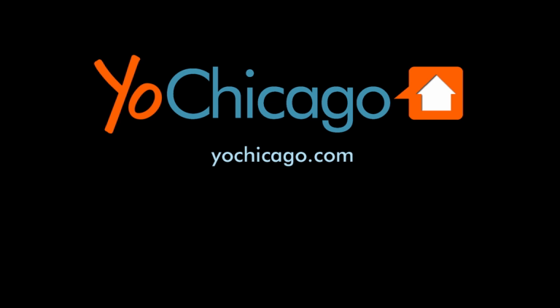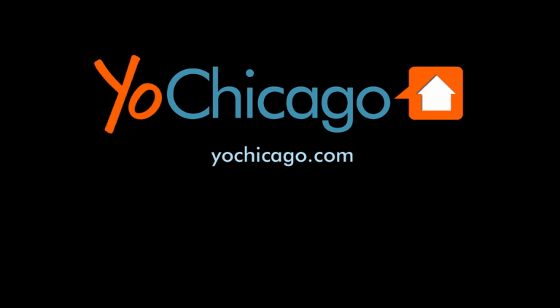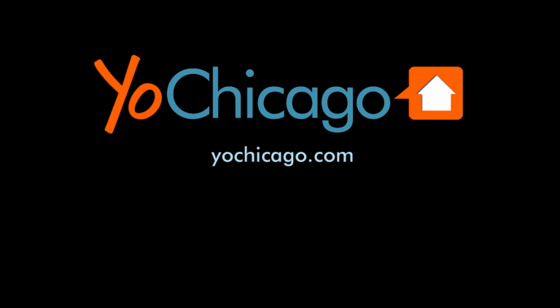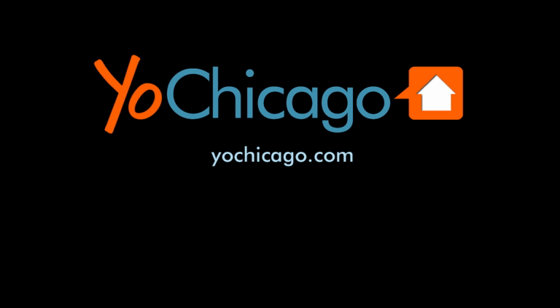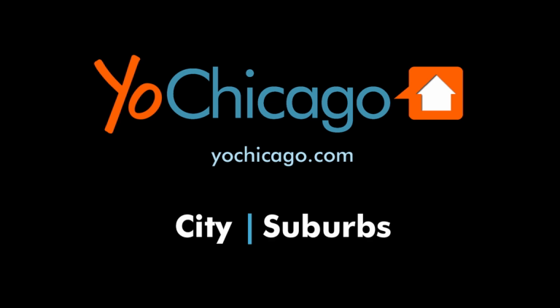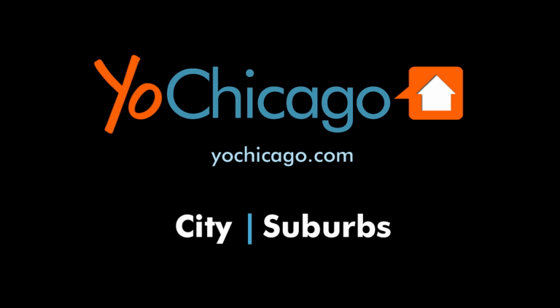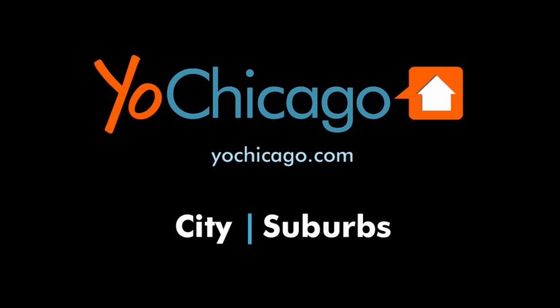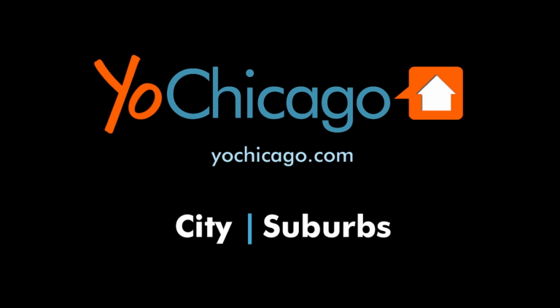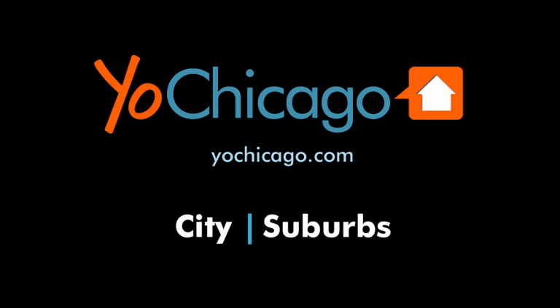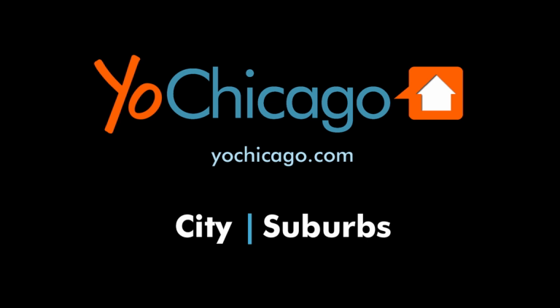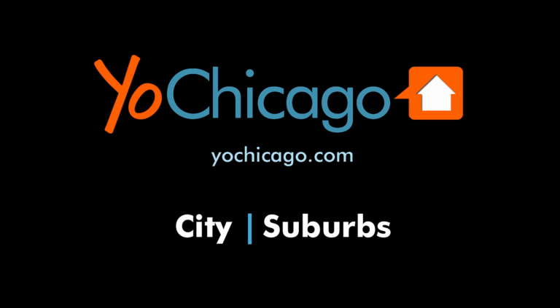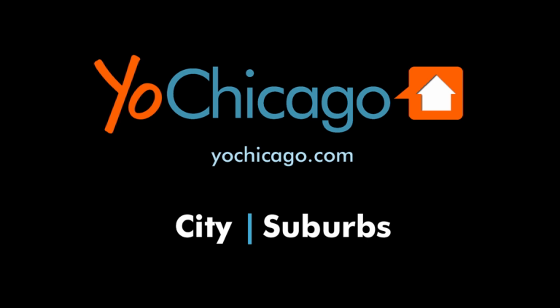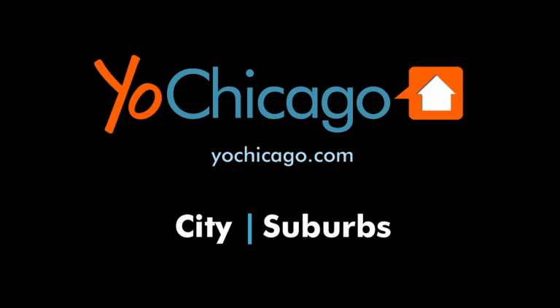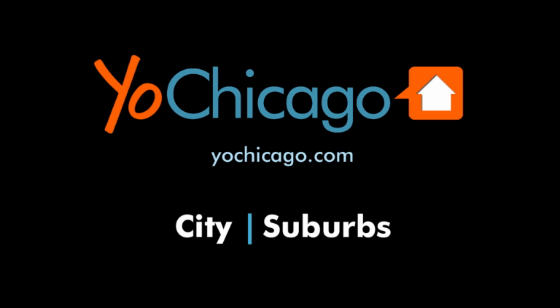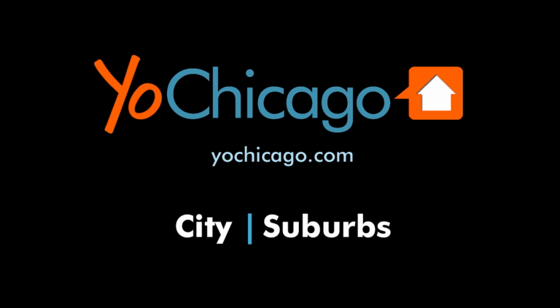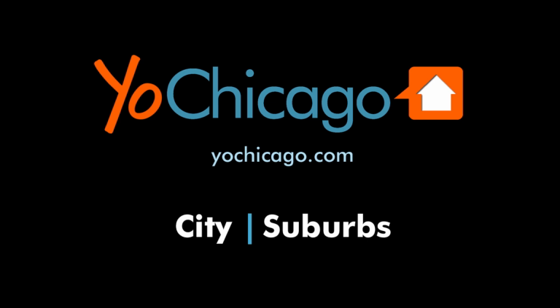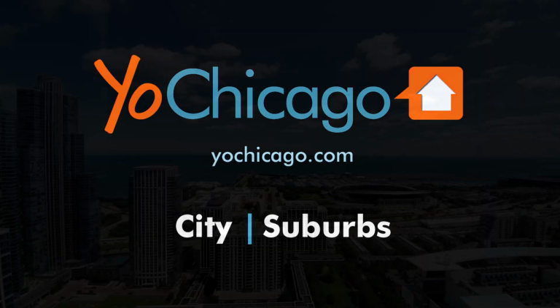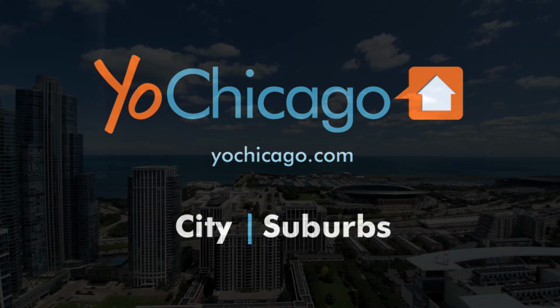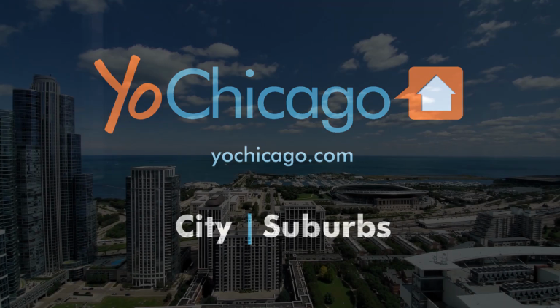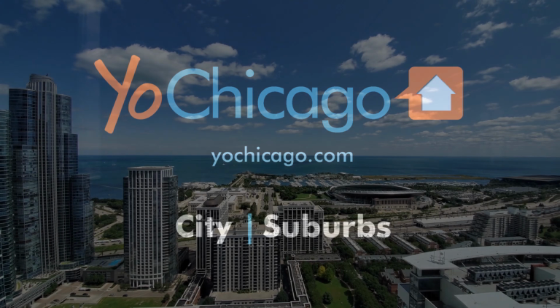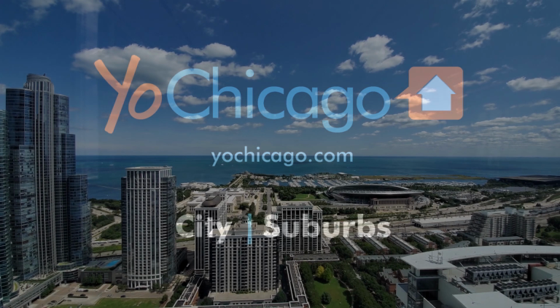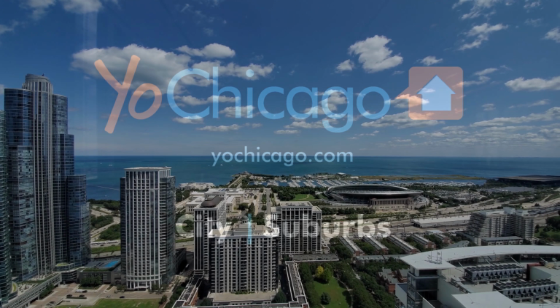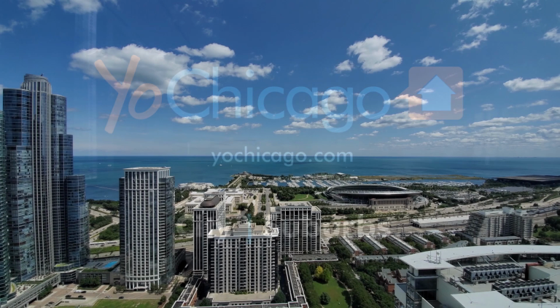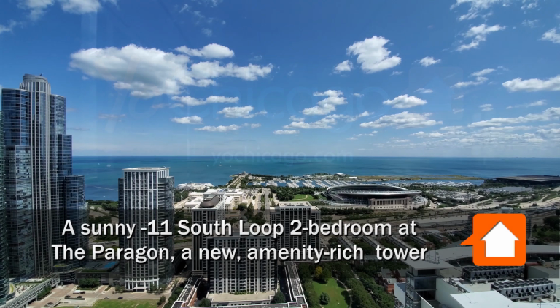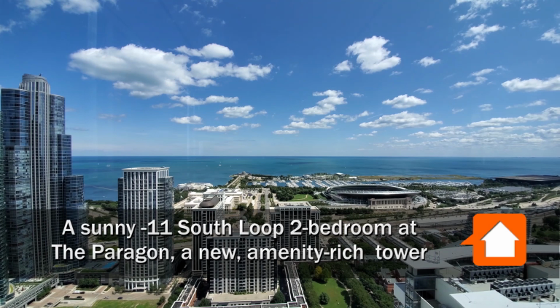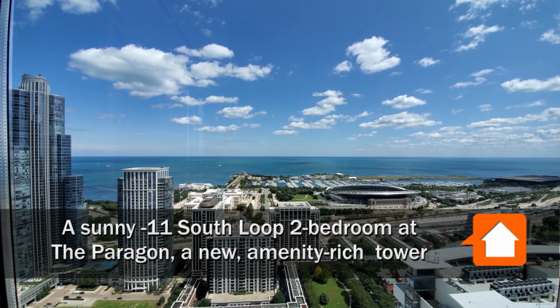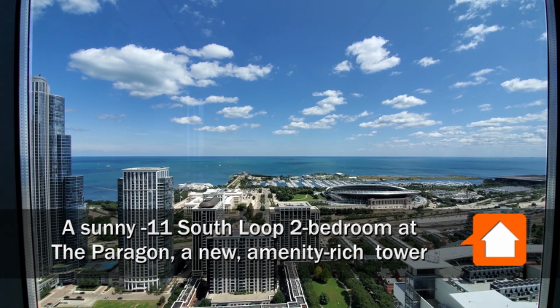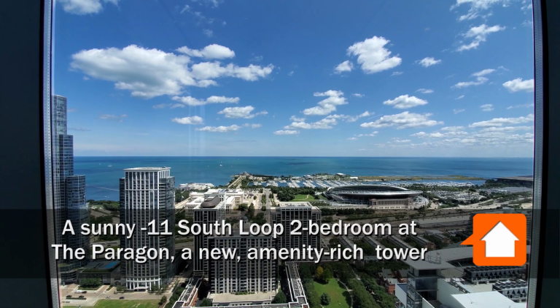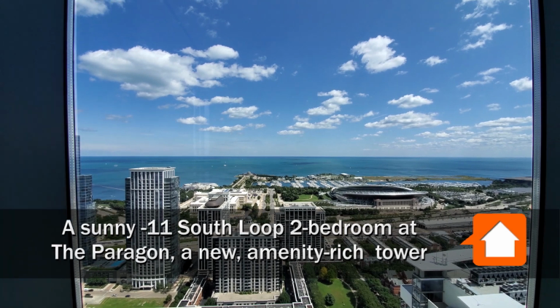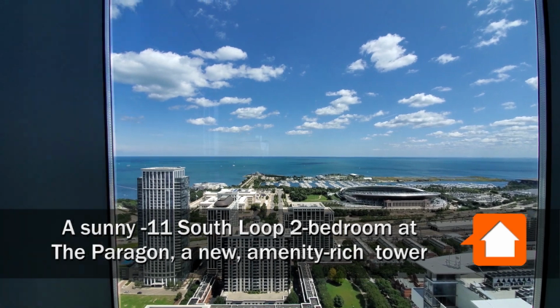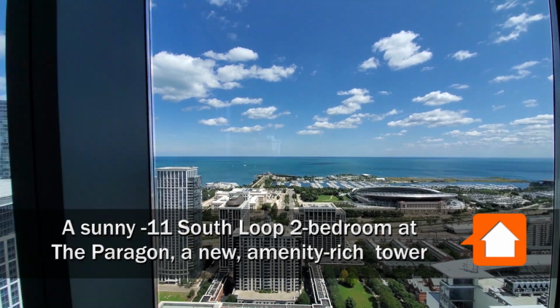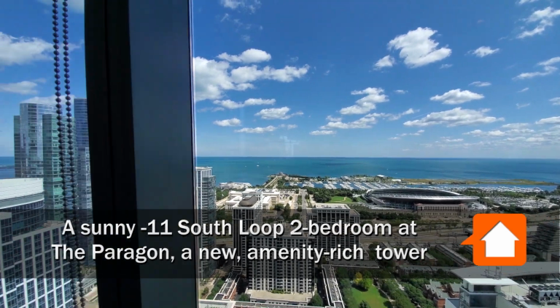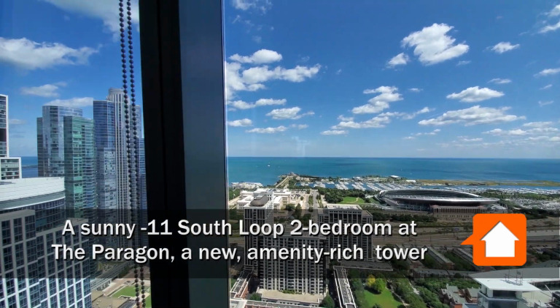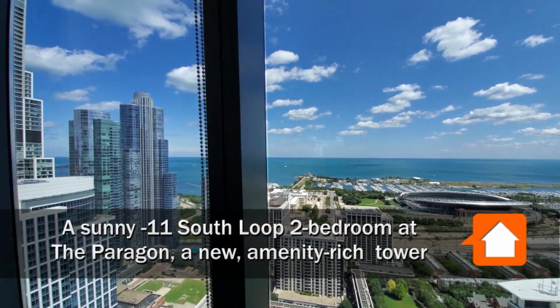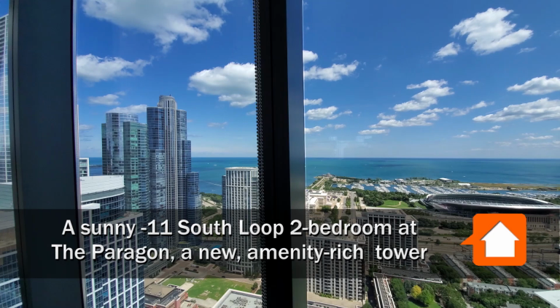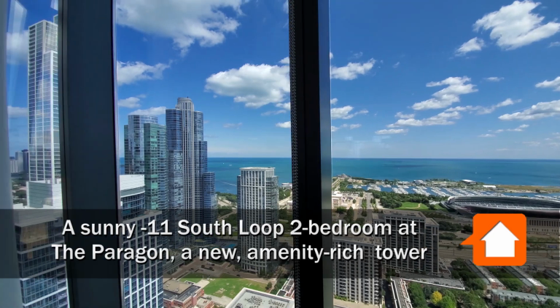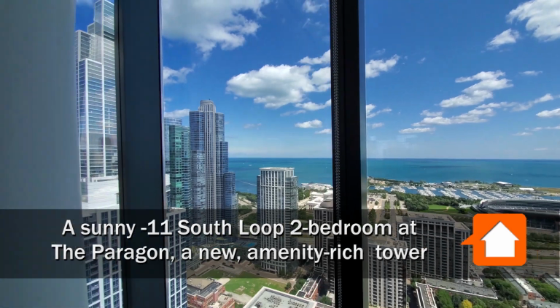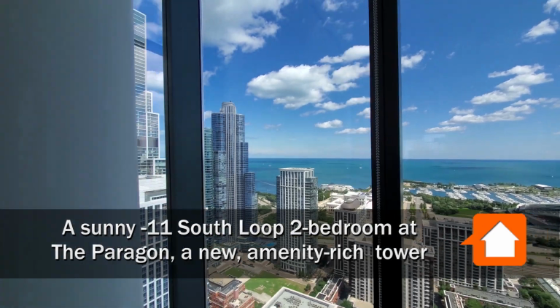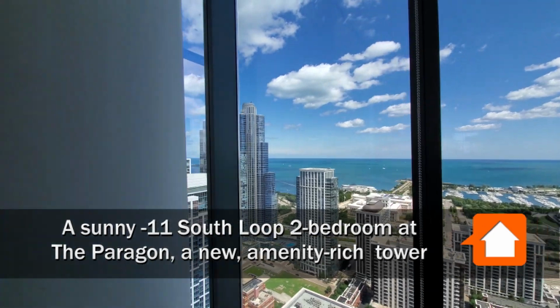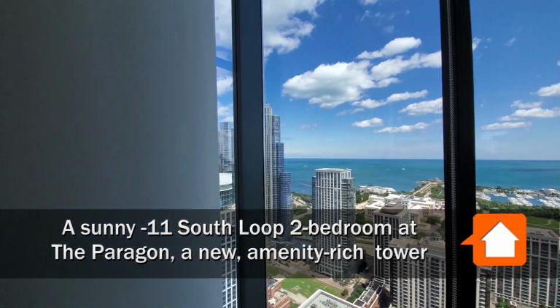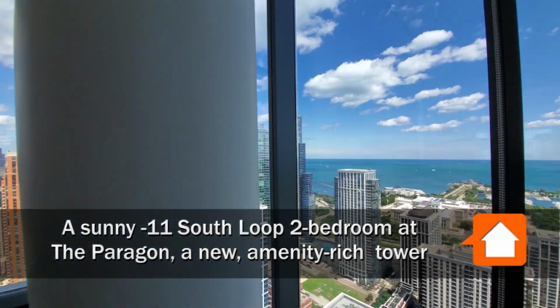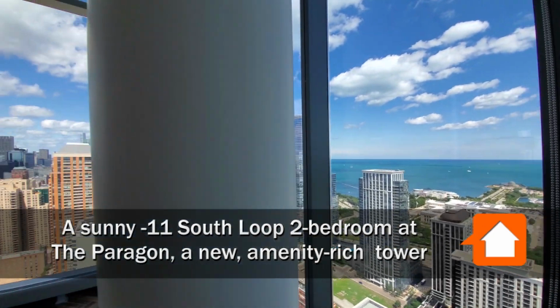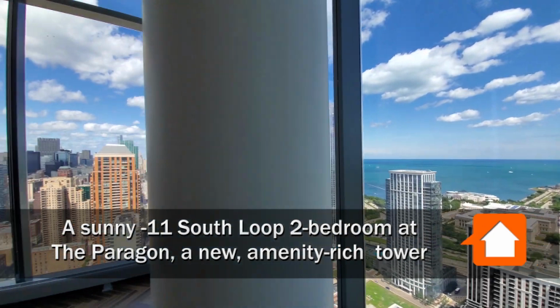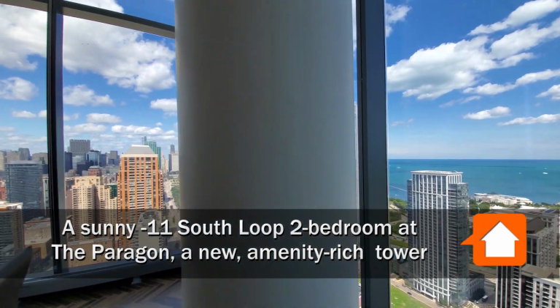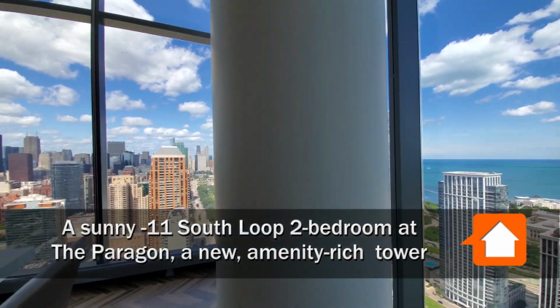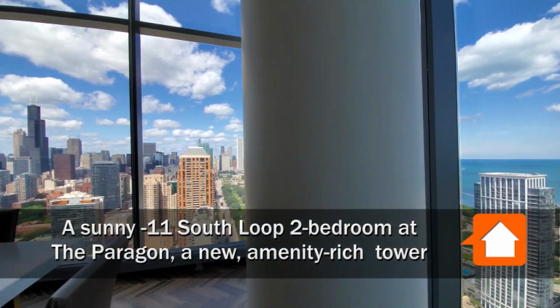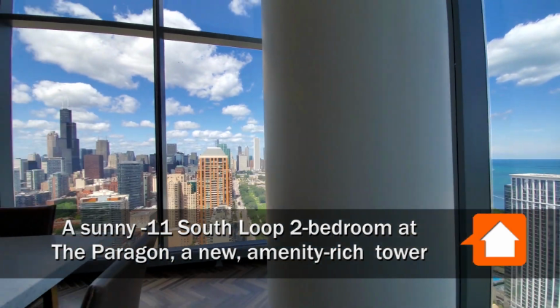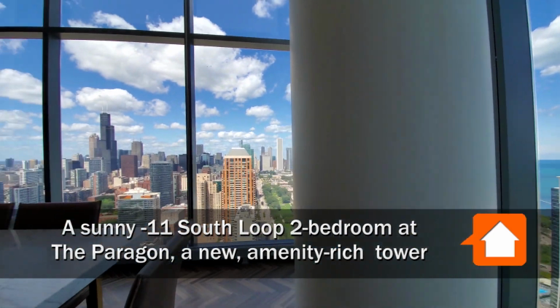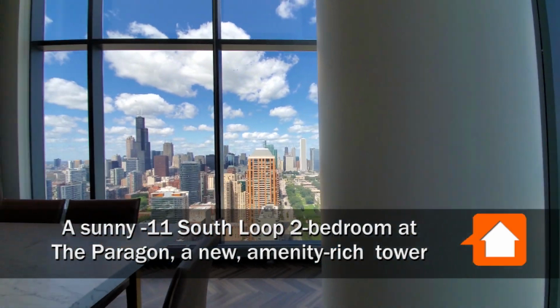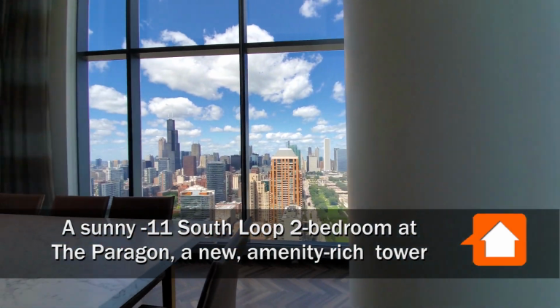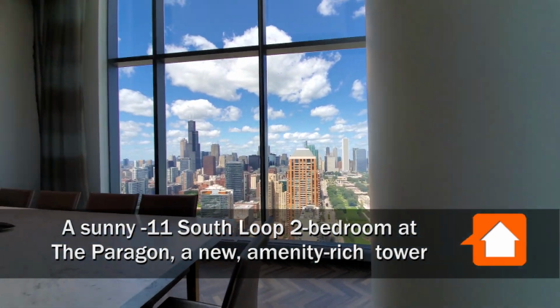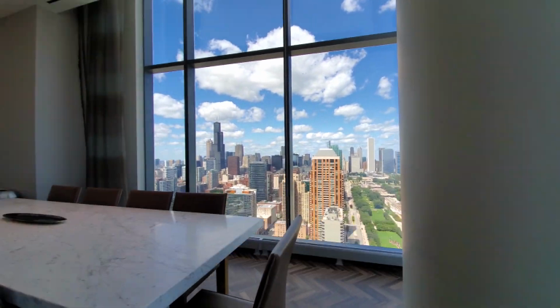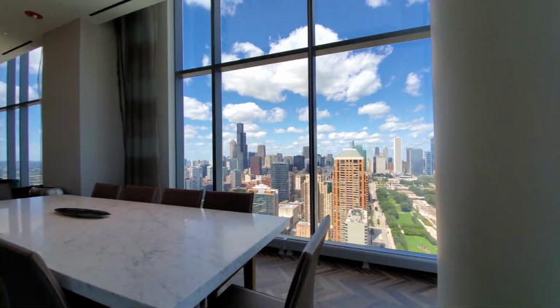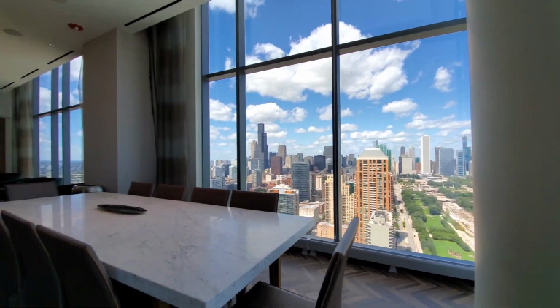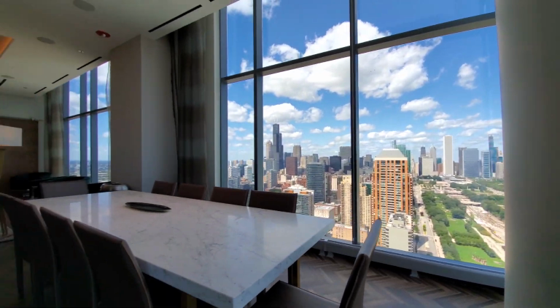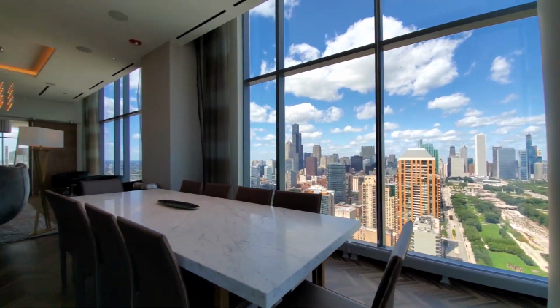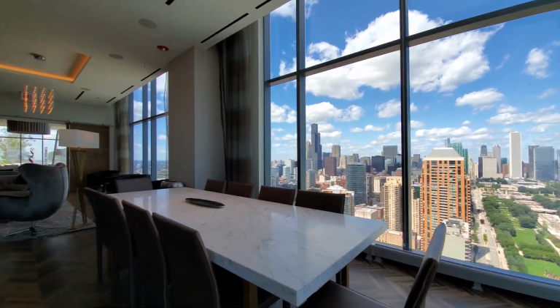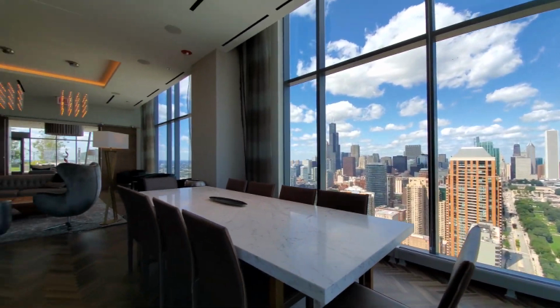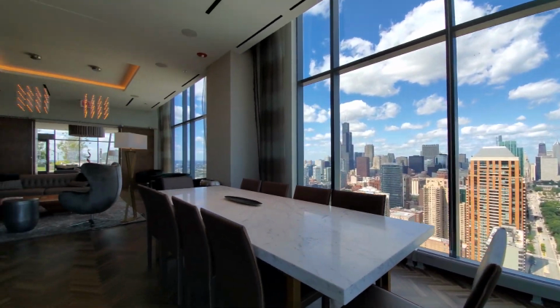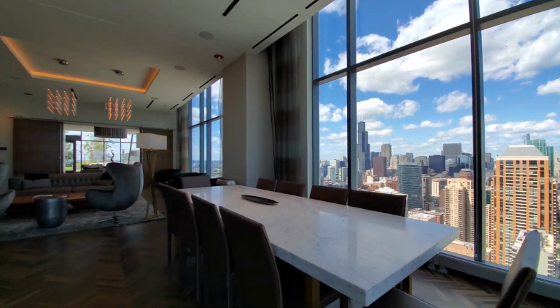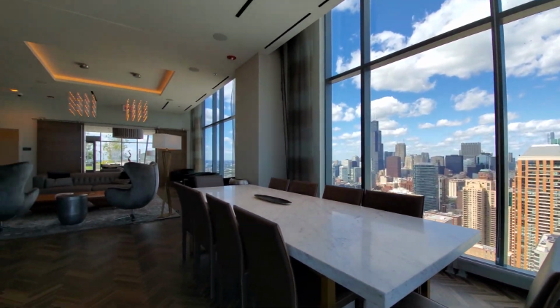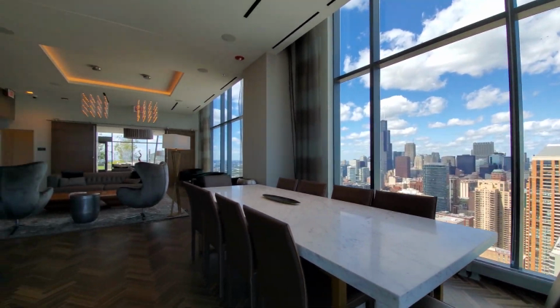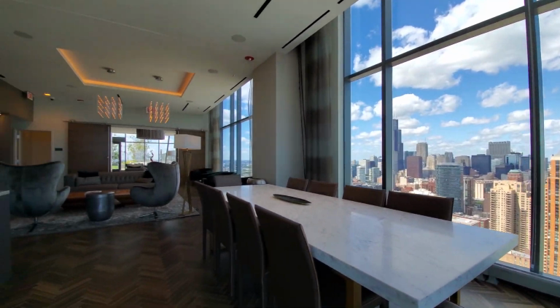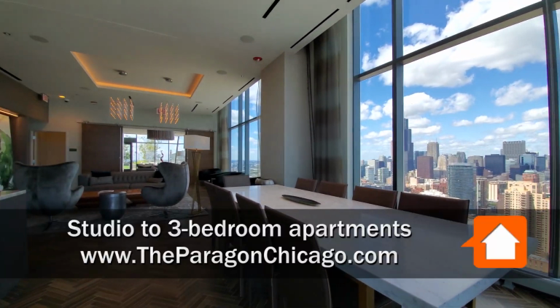This is Joe from YoChicago.com. I'm in the South Loop at the Paragon, a new amenity-rich, architecturally distinctive tower.